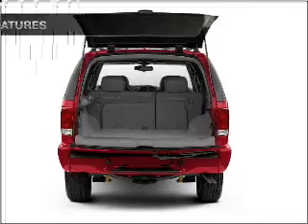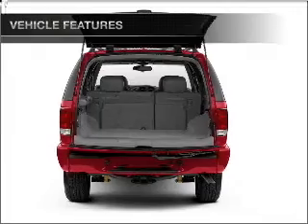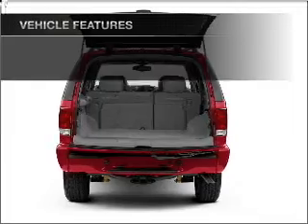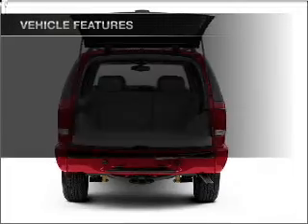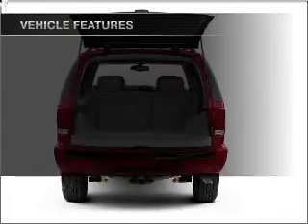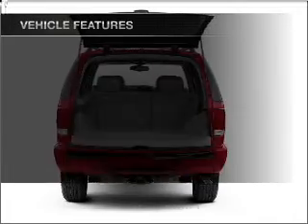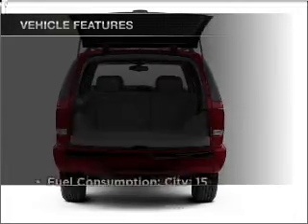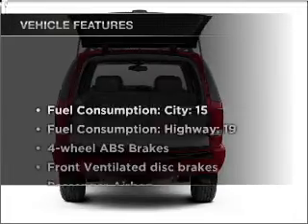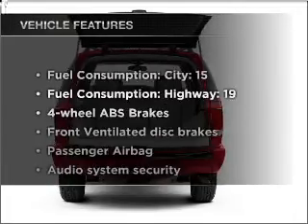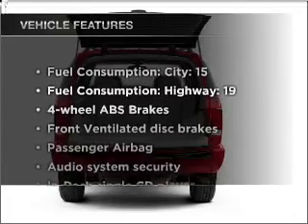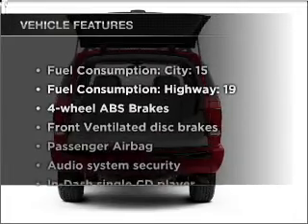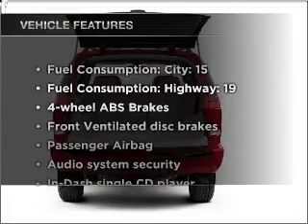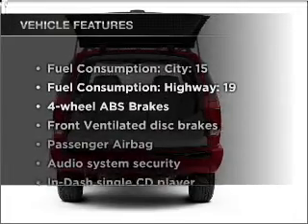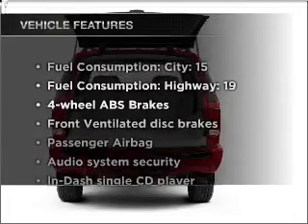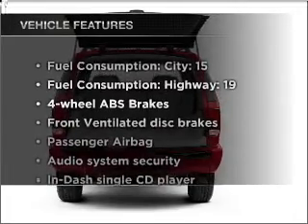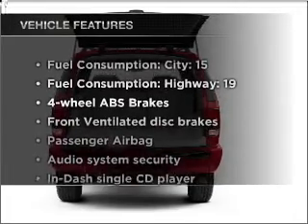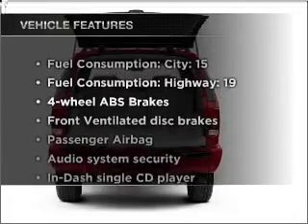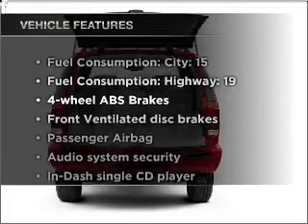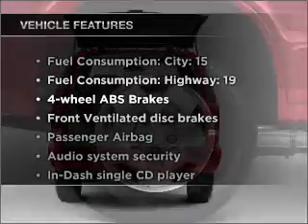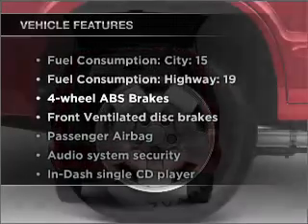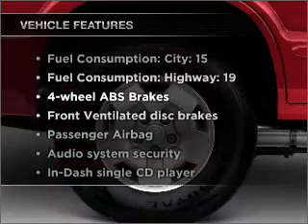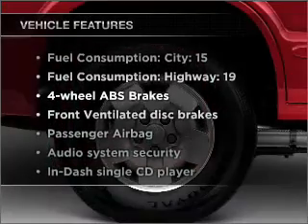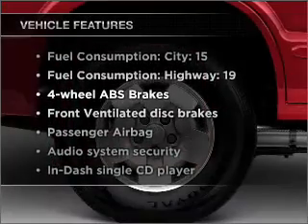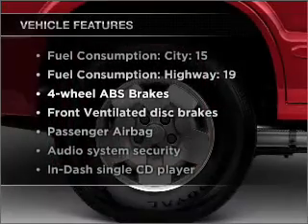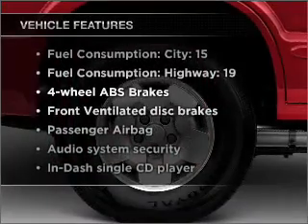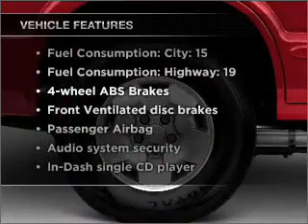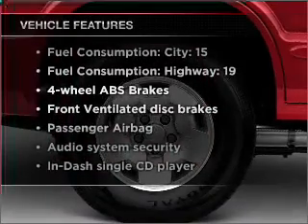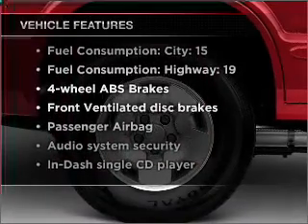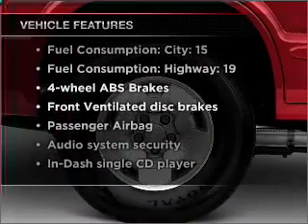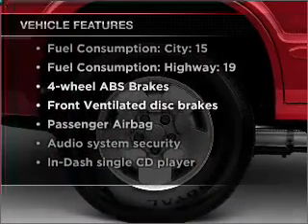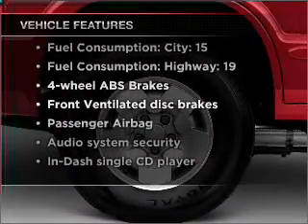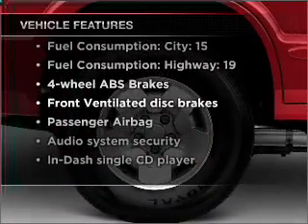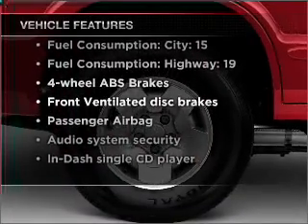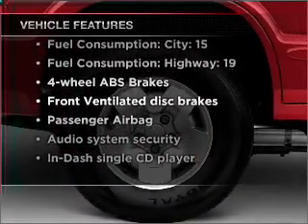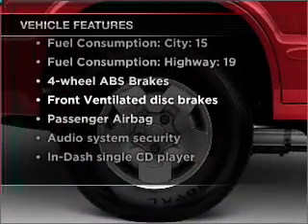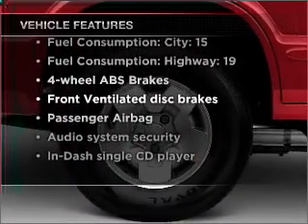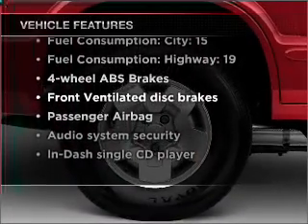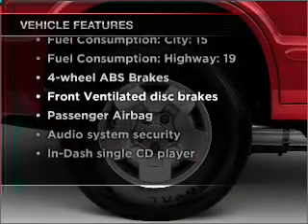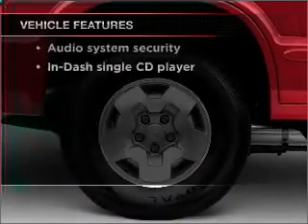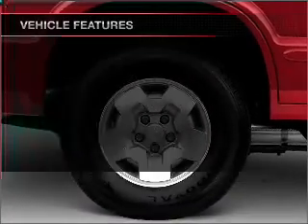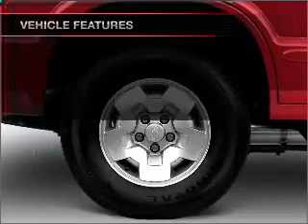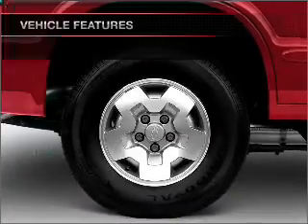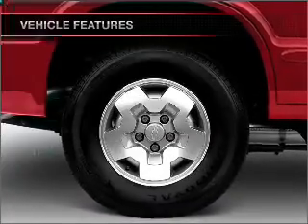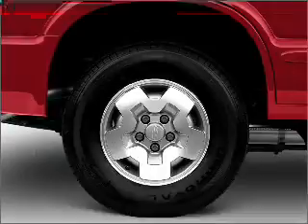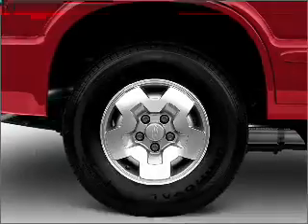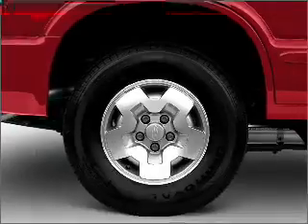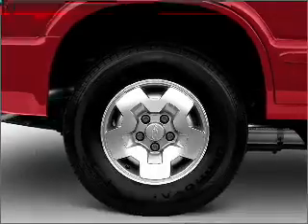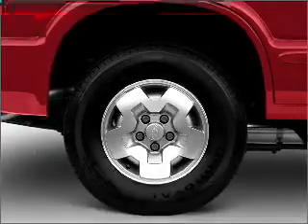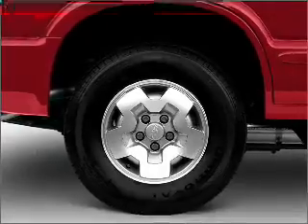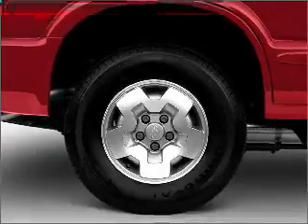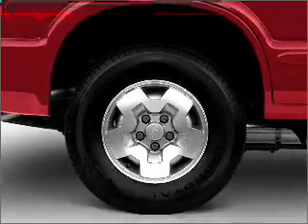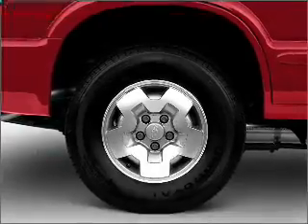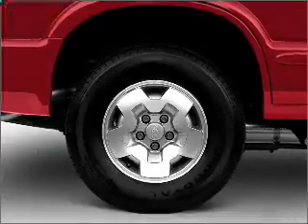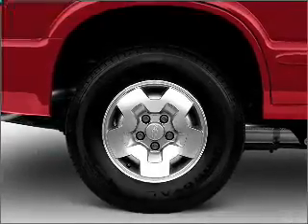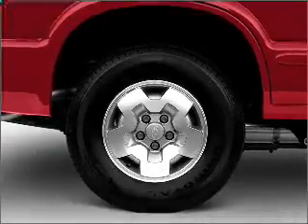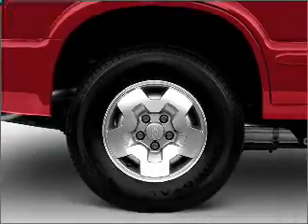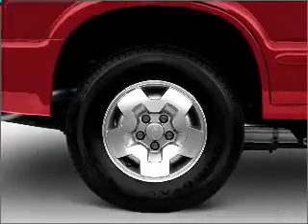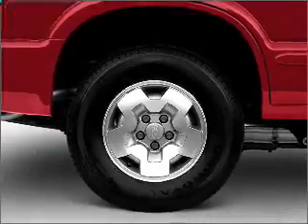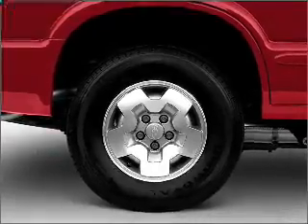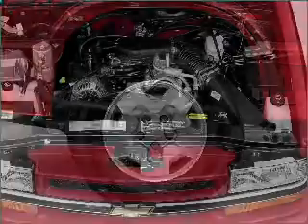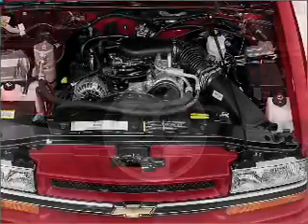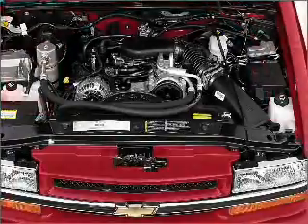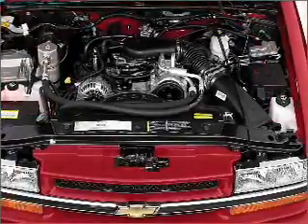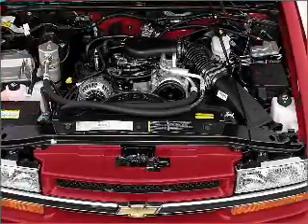Enjoy these notable features included in this ride: air conditioning, power steering, and AM-FM stereo with a CD player.